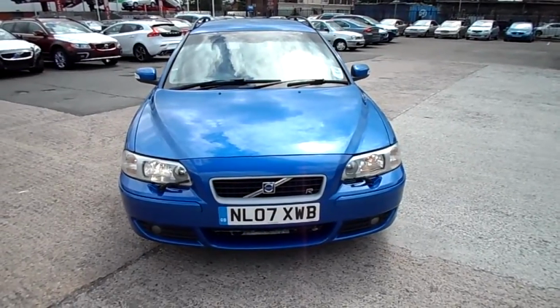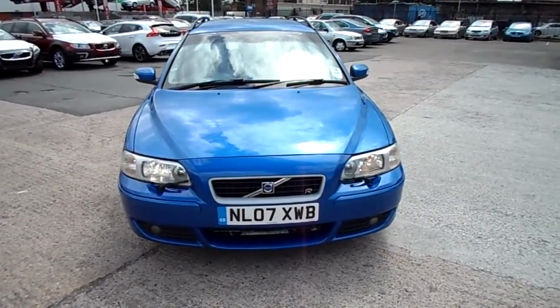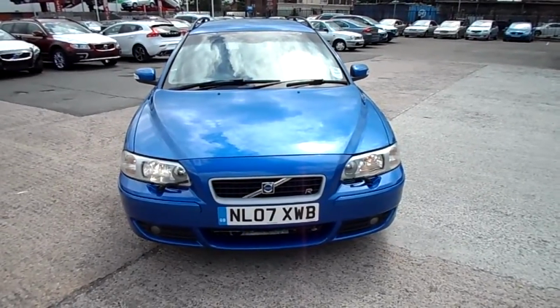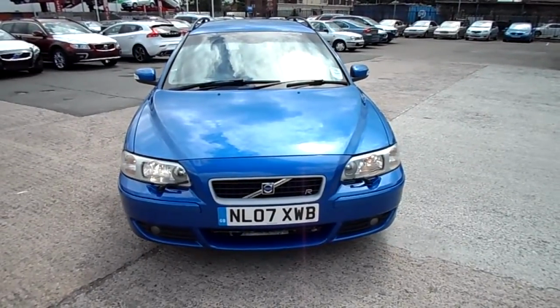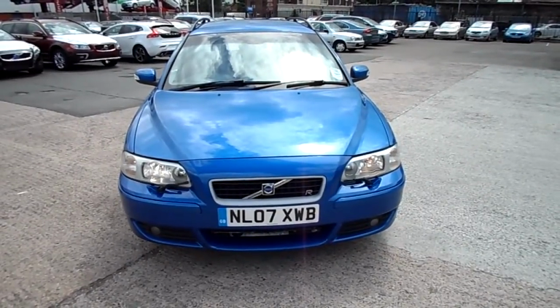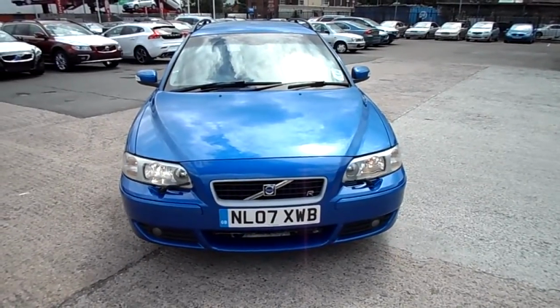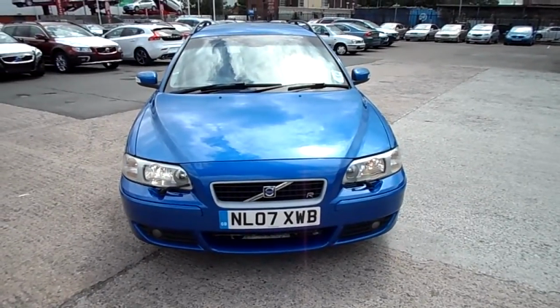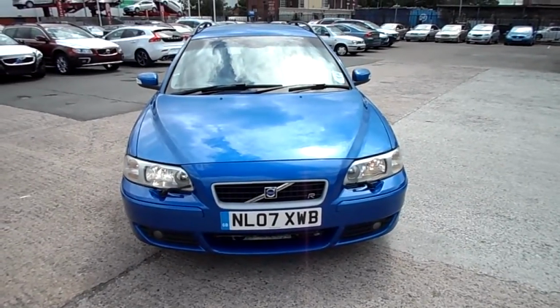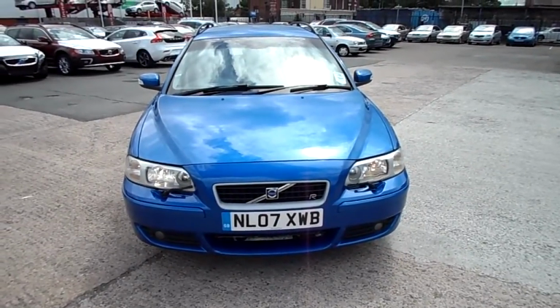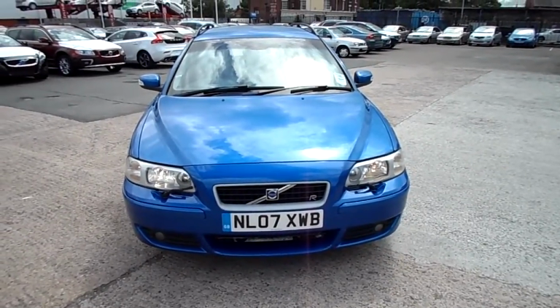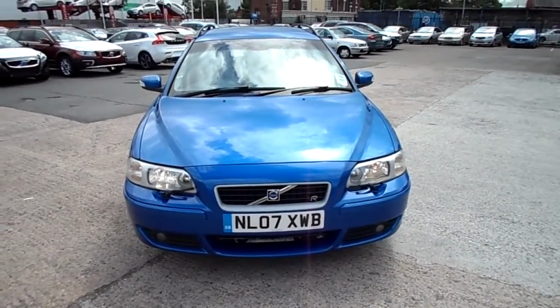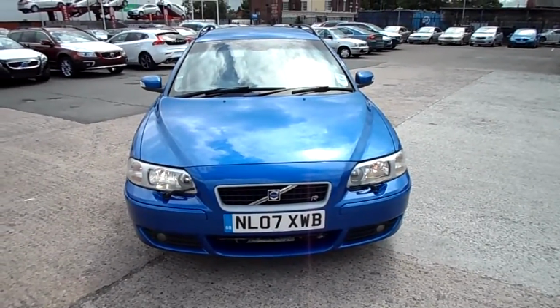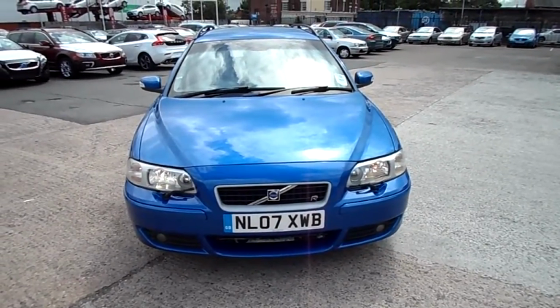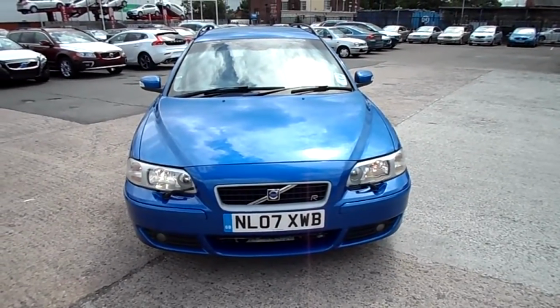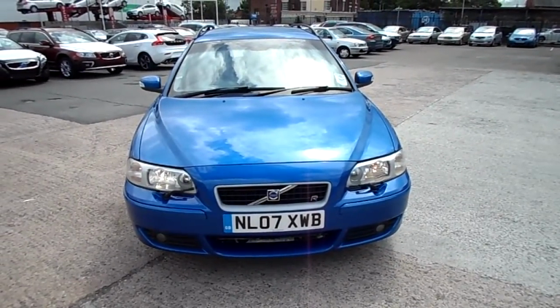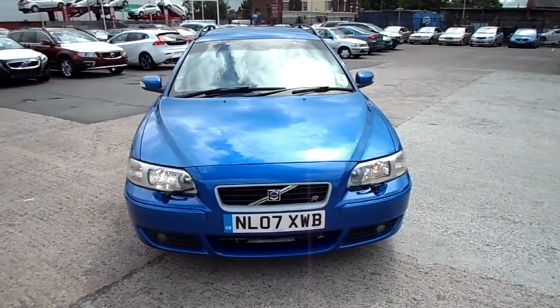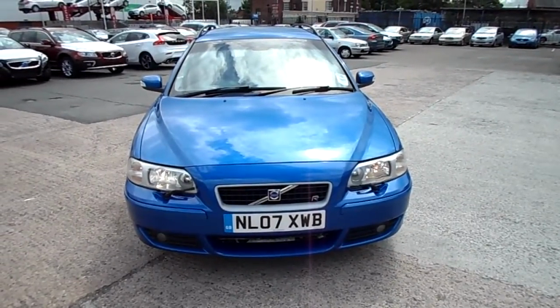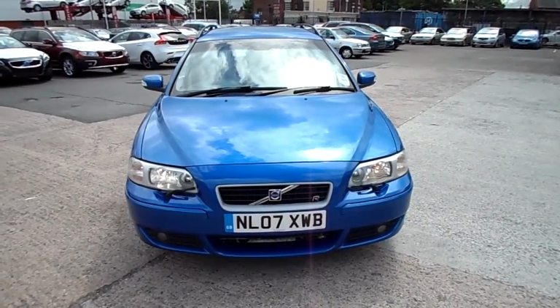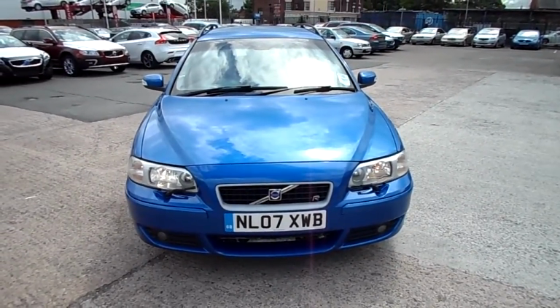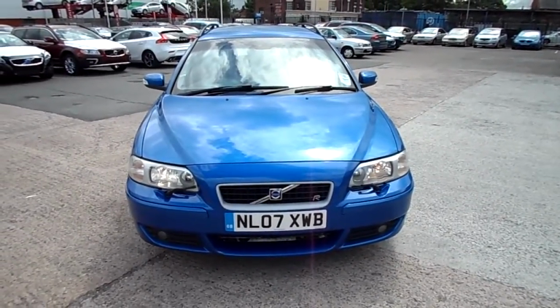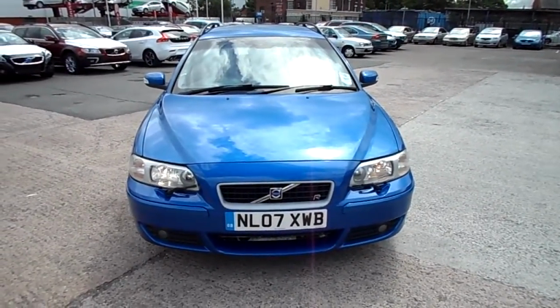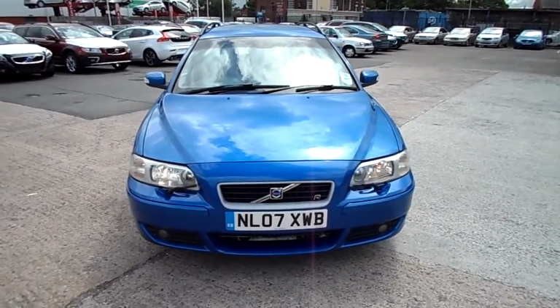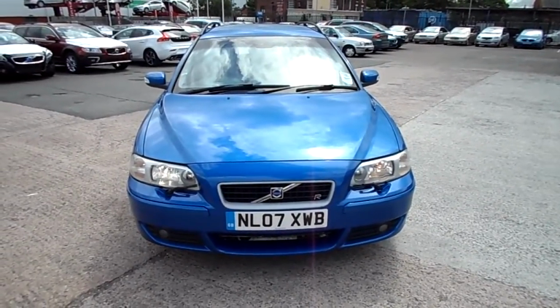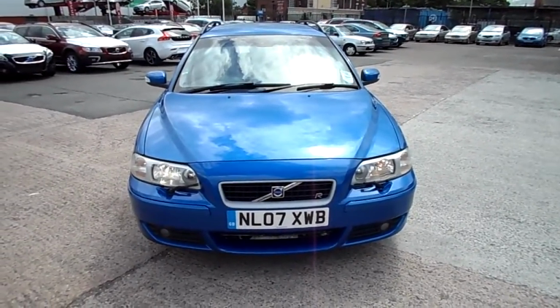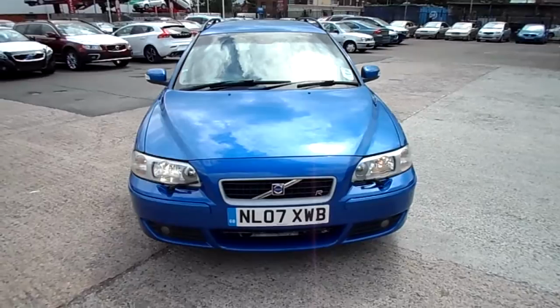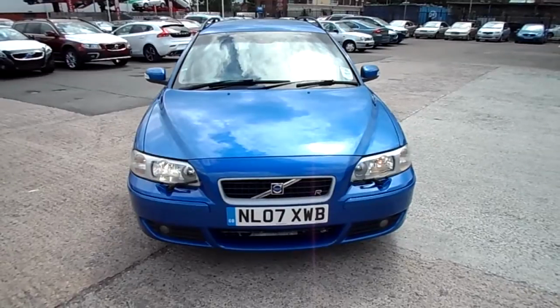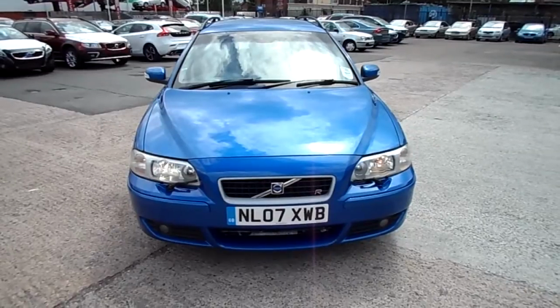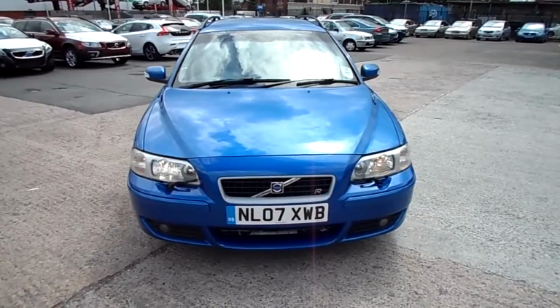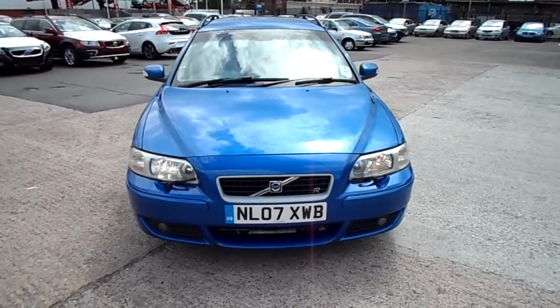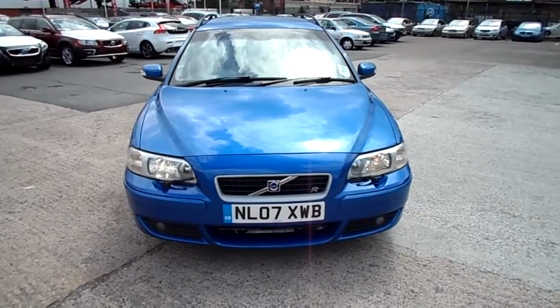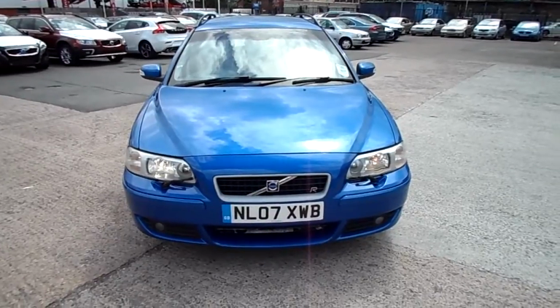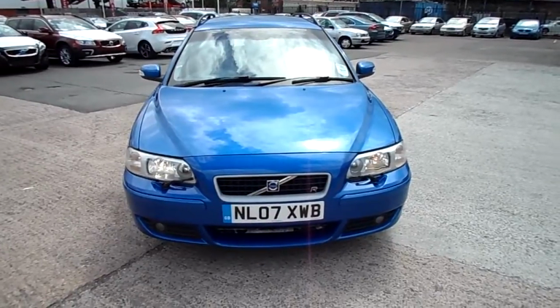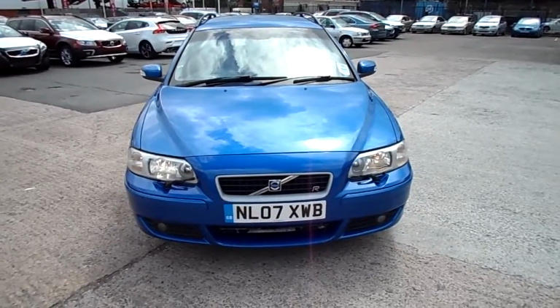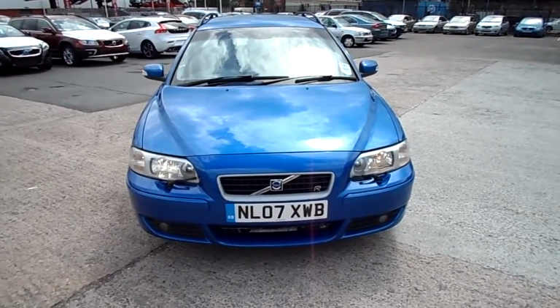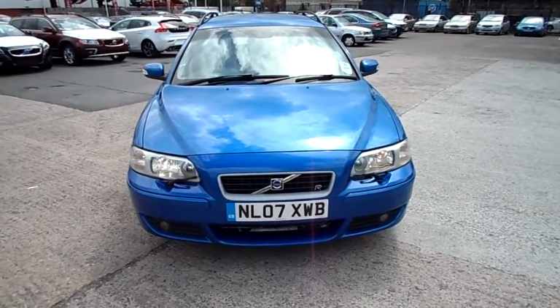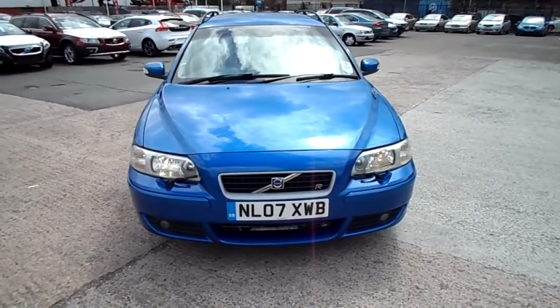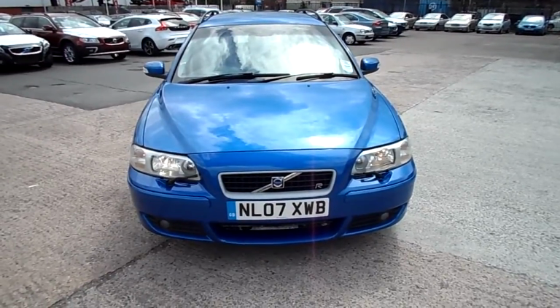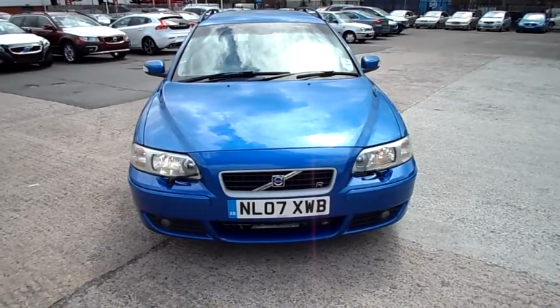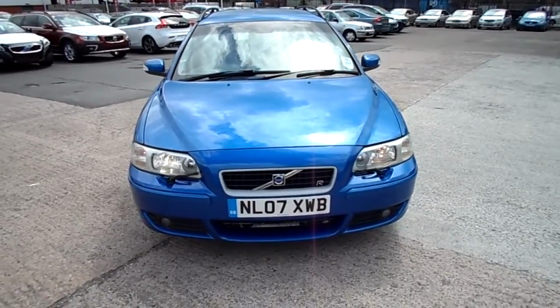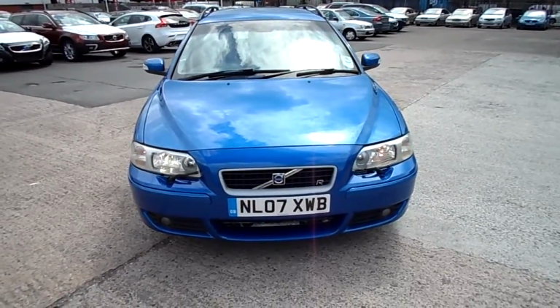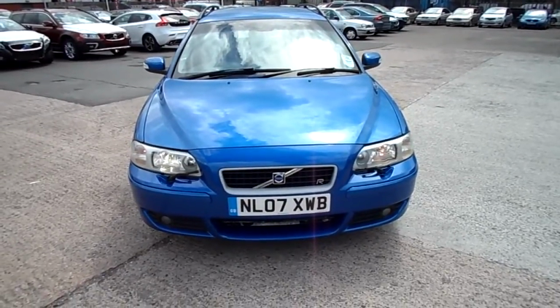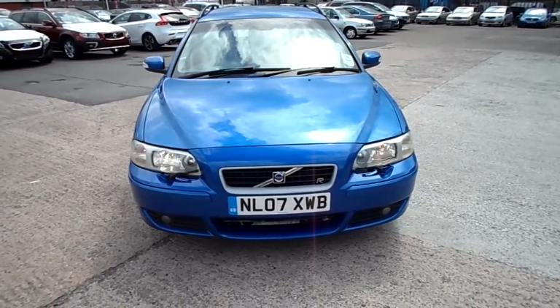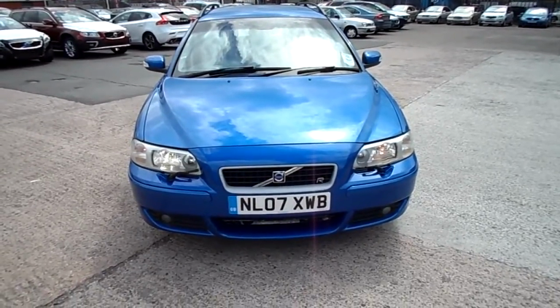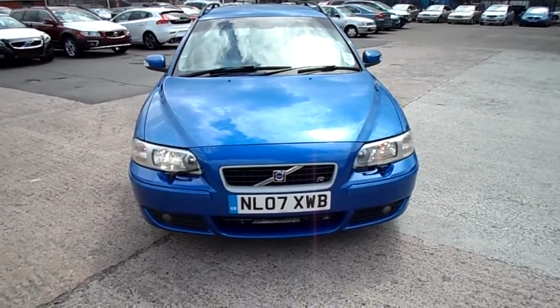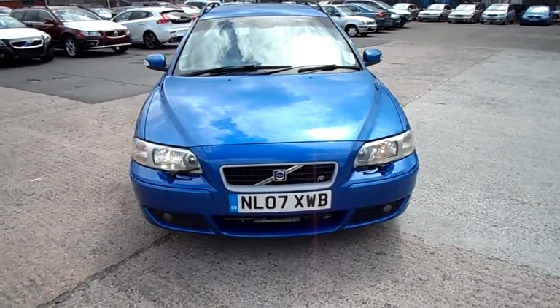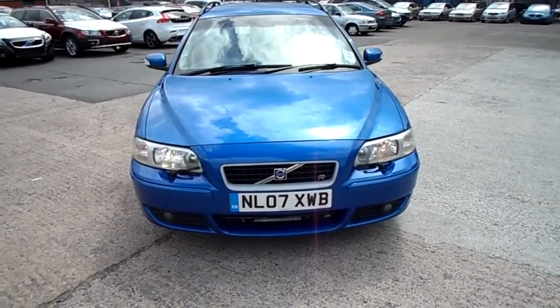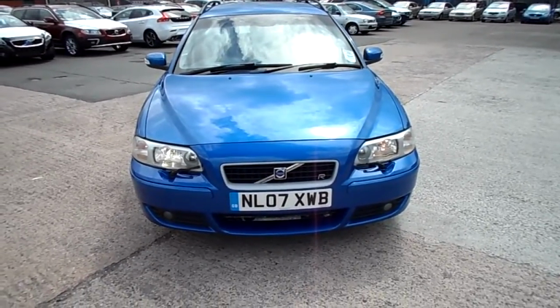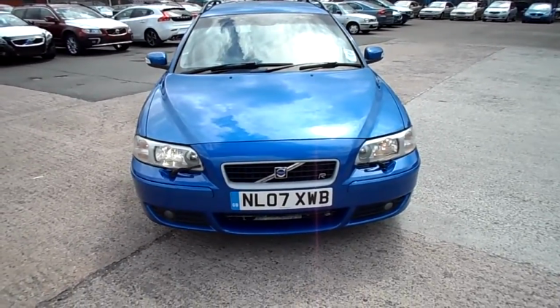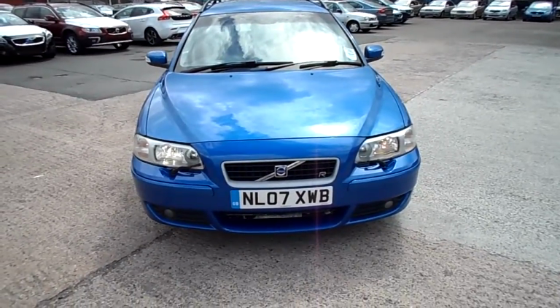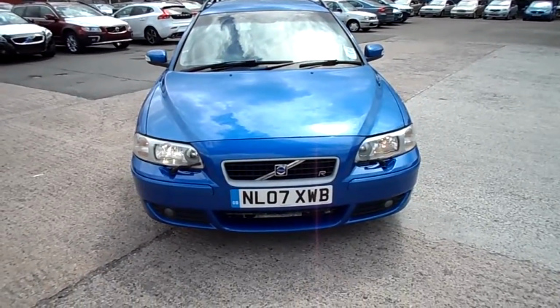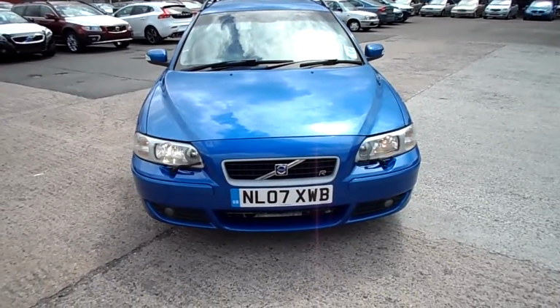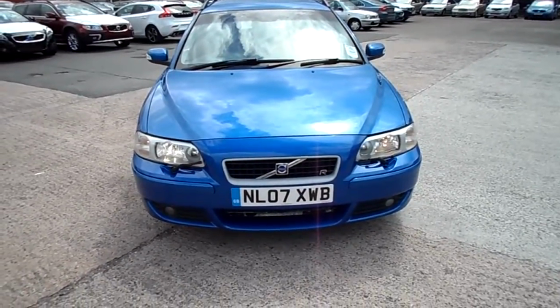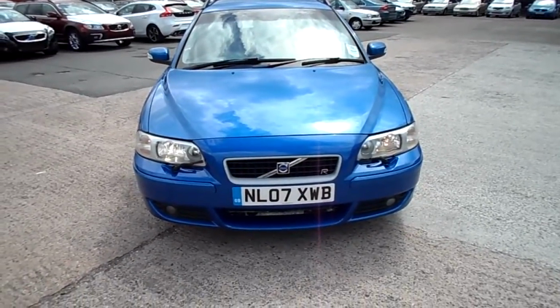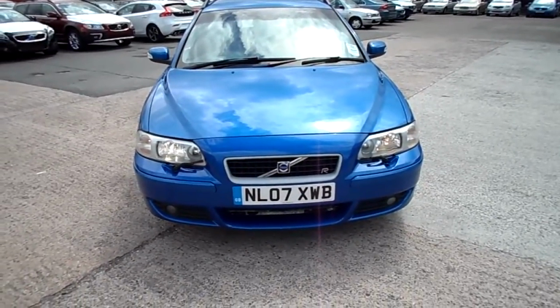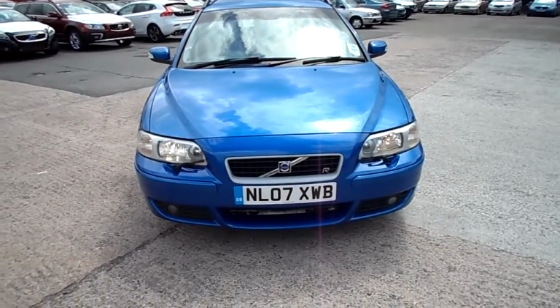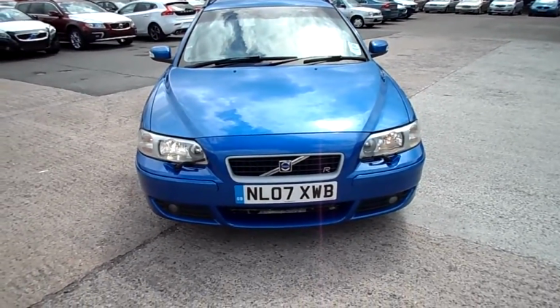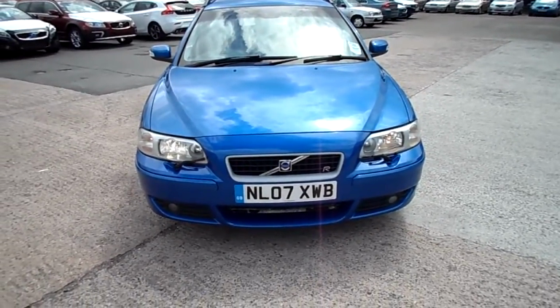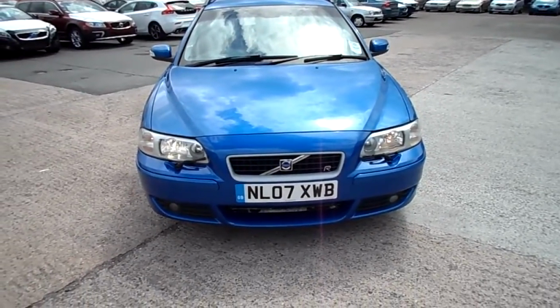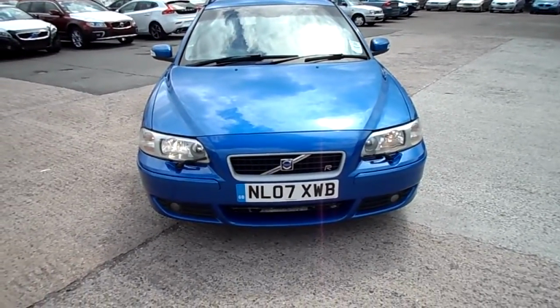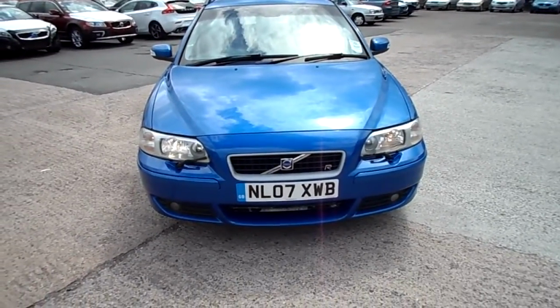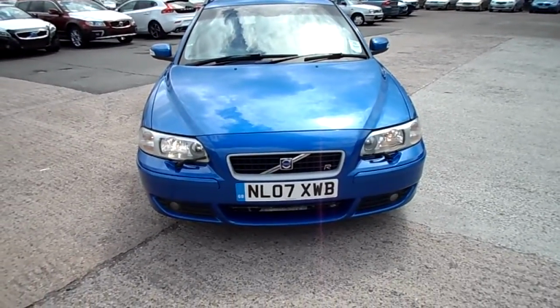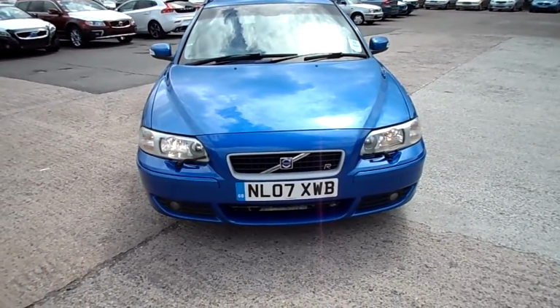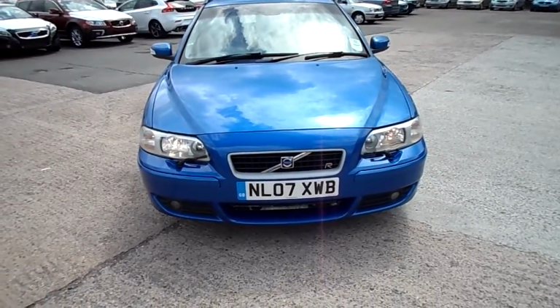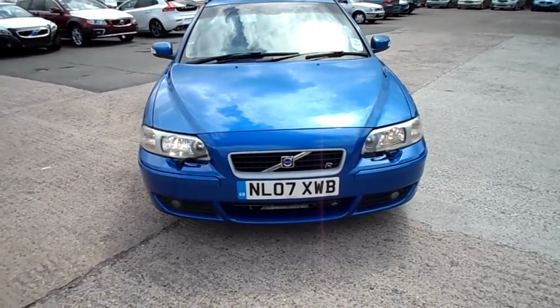Good afternoon, Volvo Warrington. Volvo V70R, four wheel drive — bit of a rare thing this.